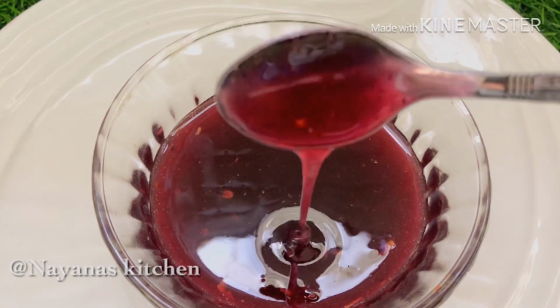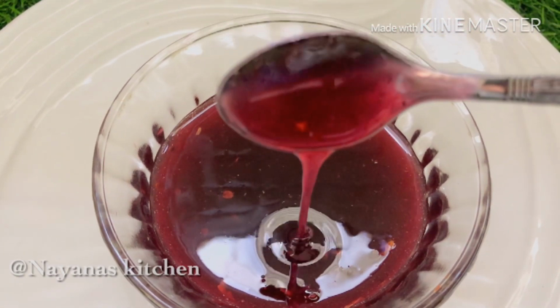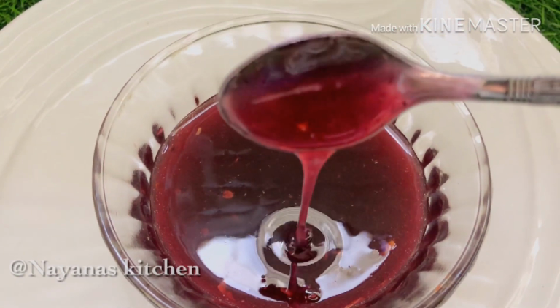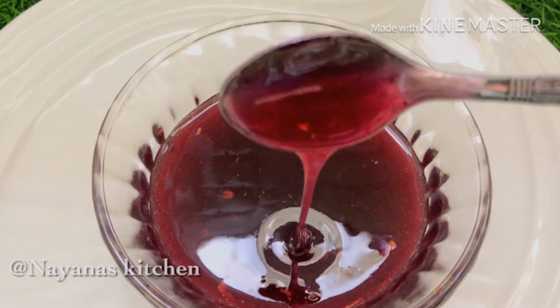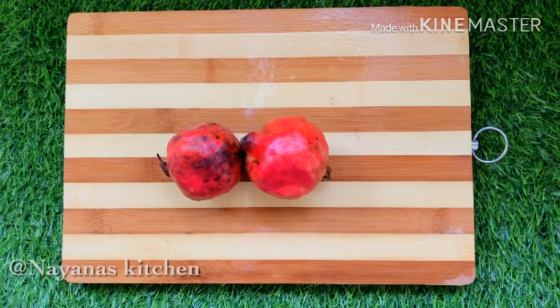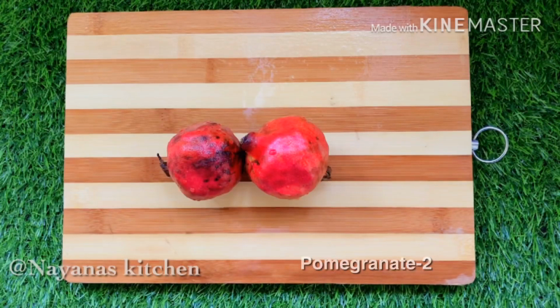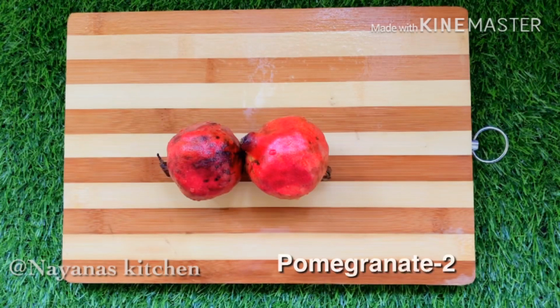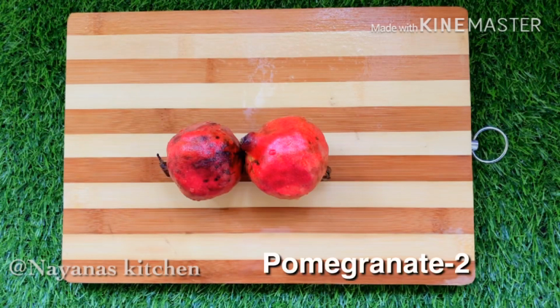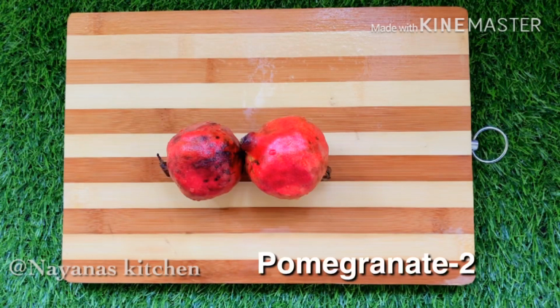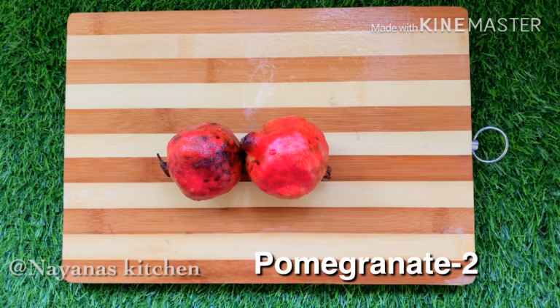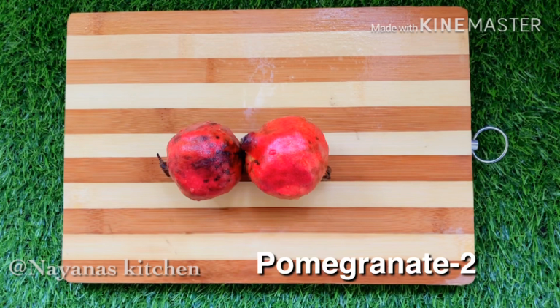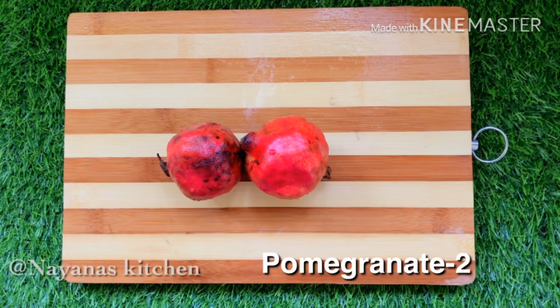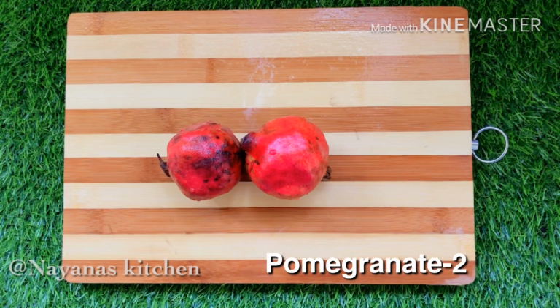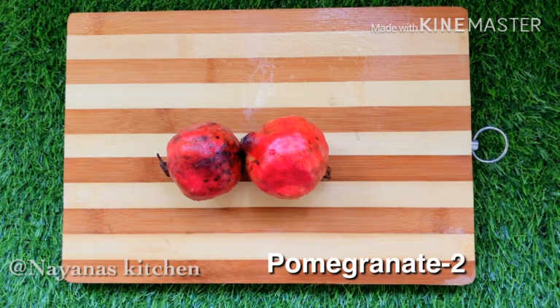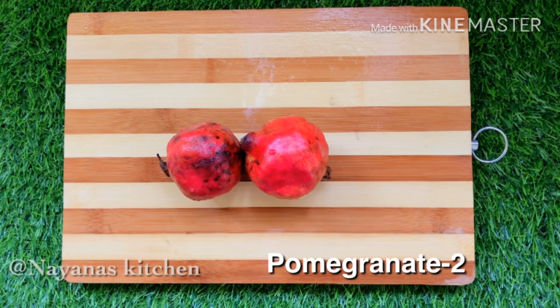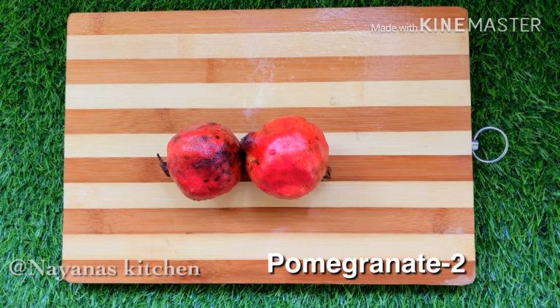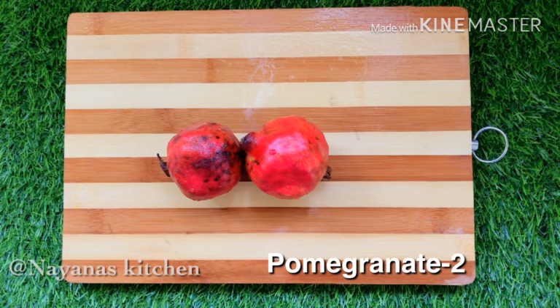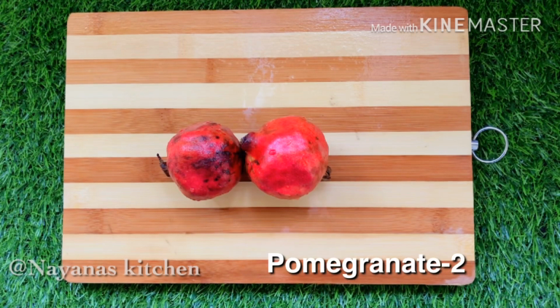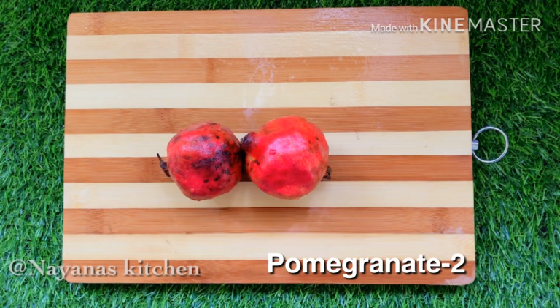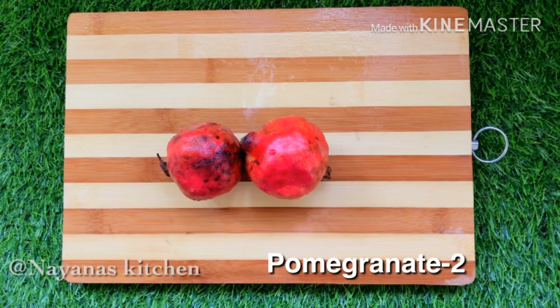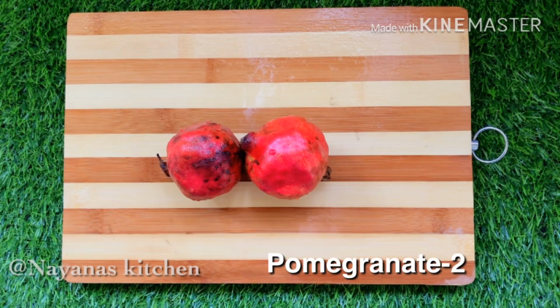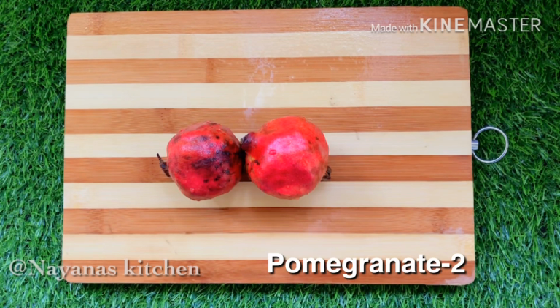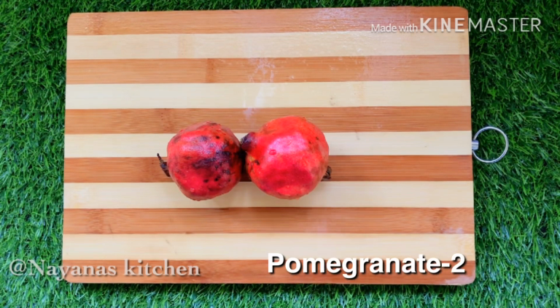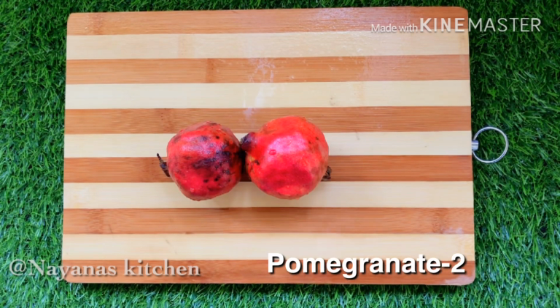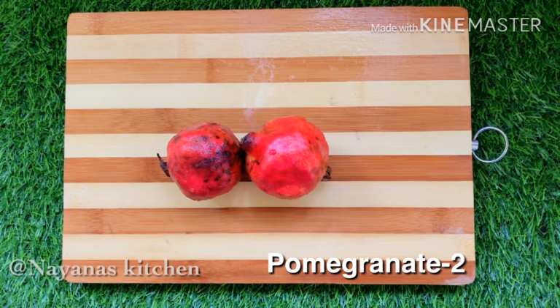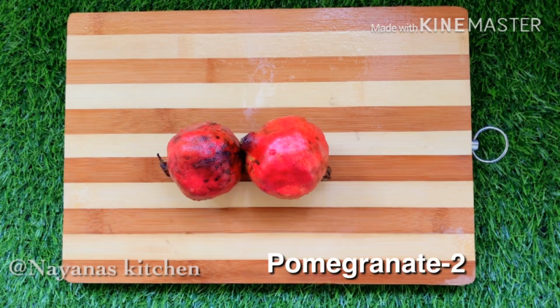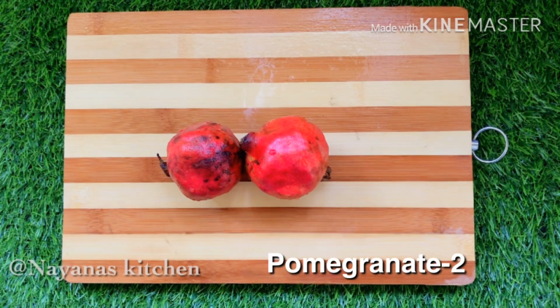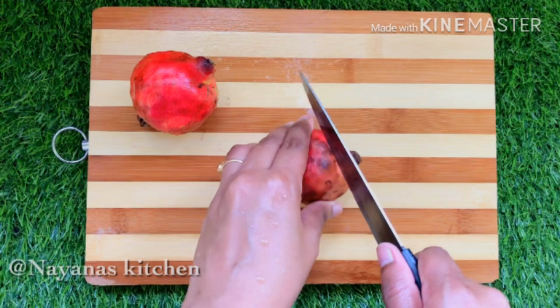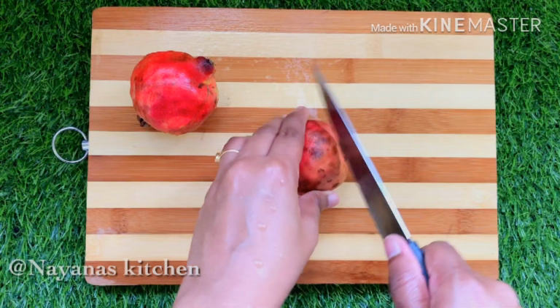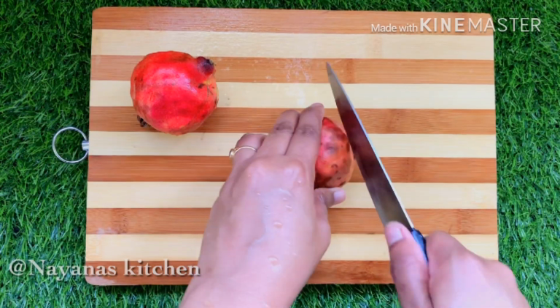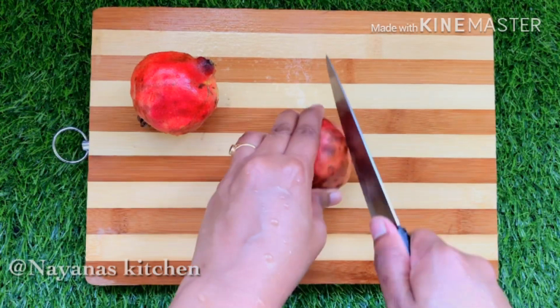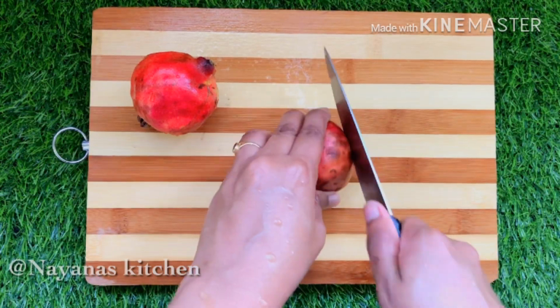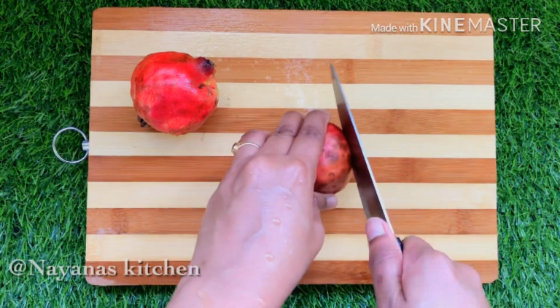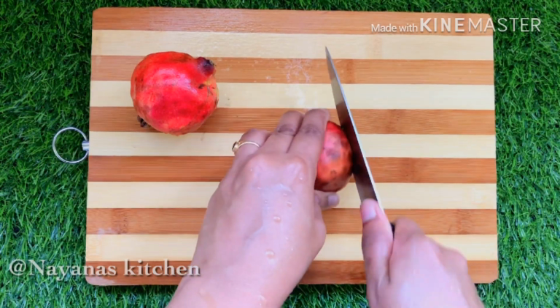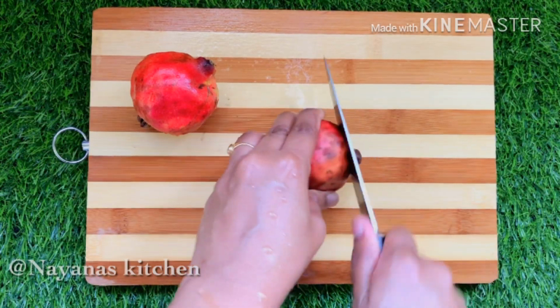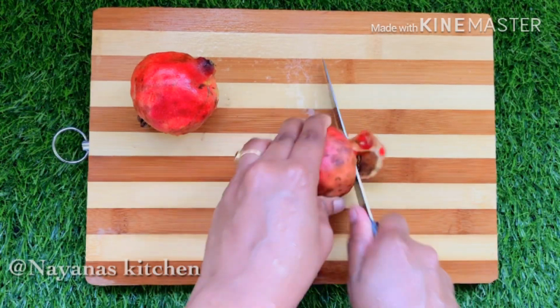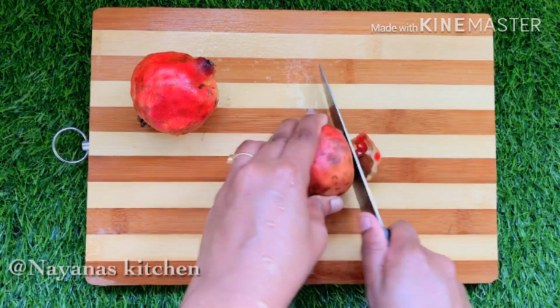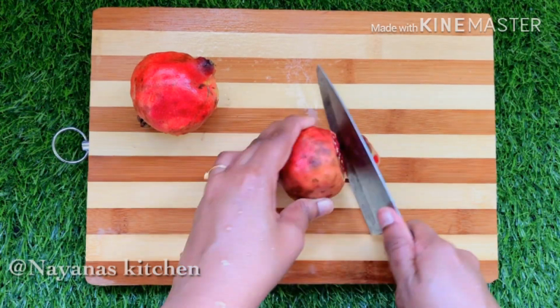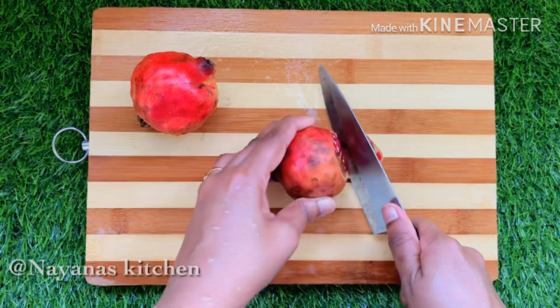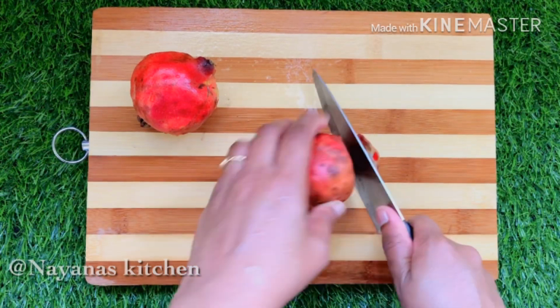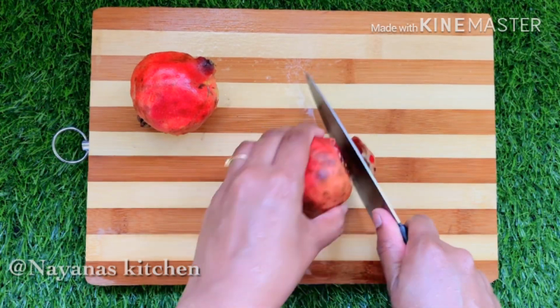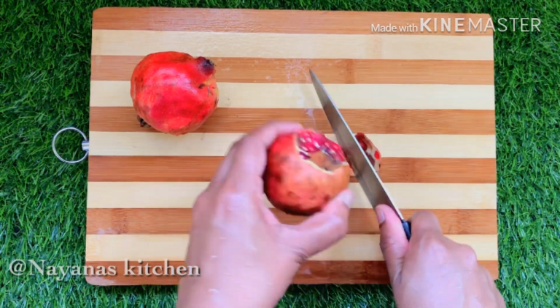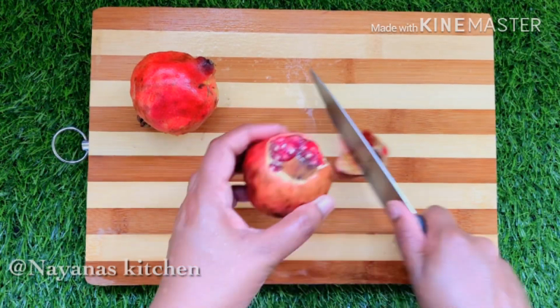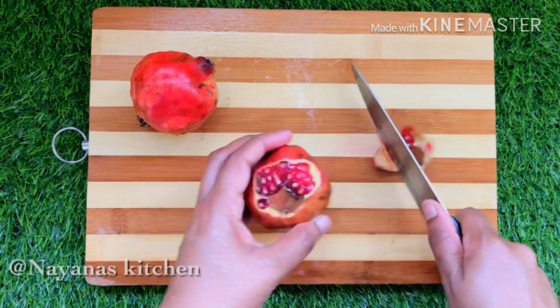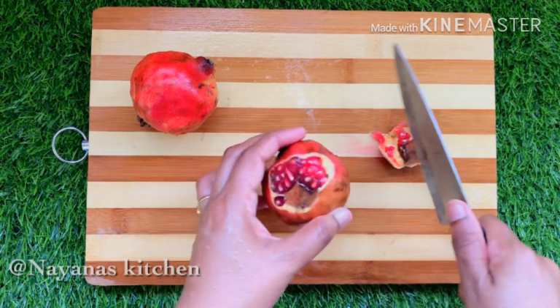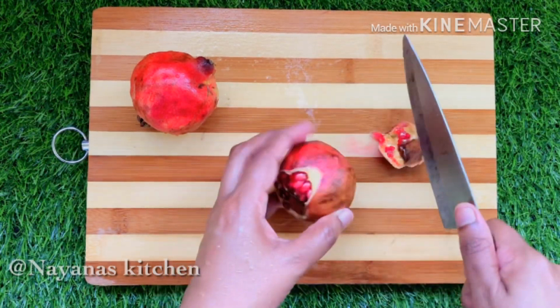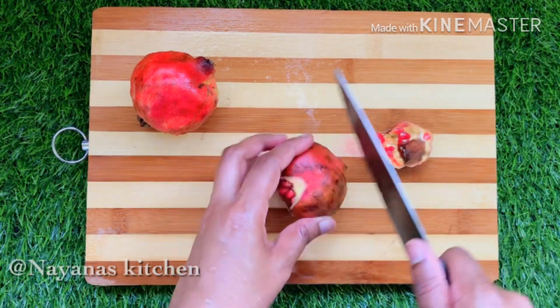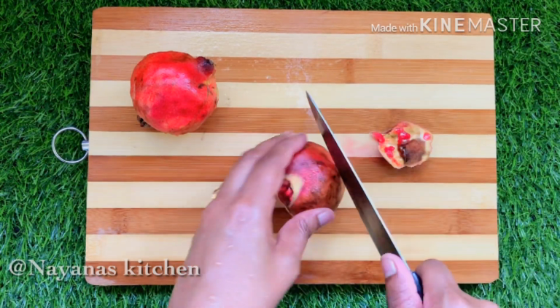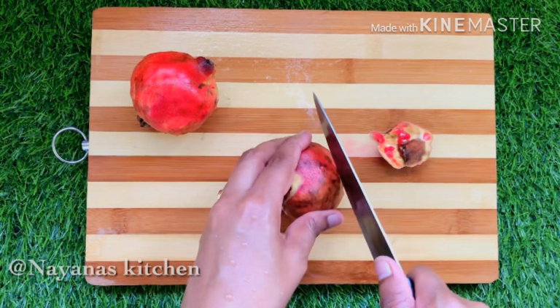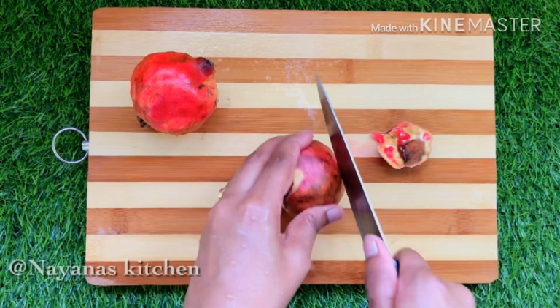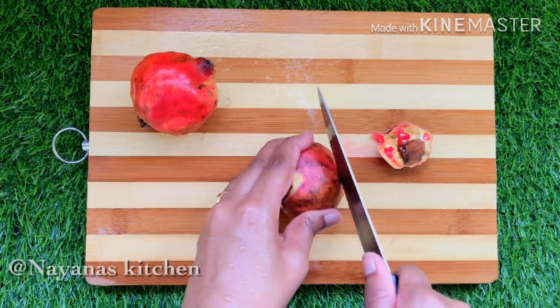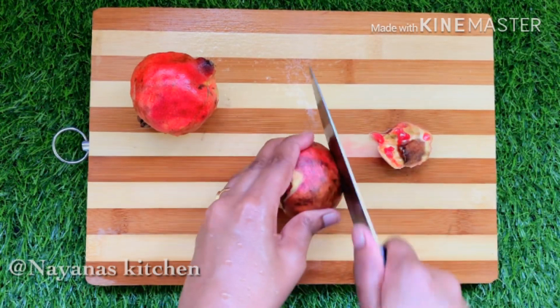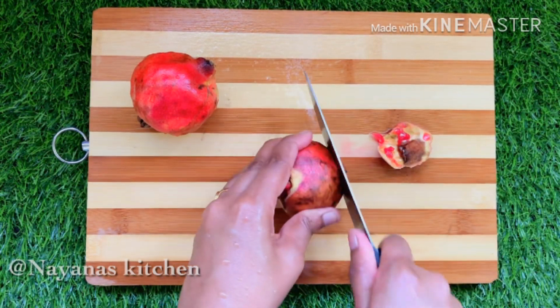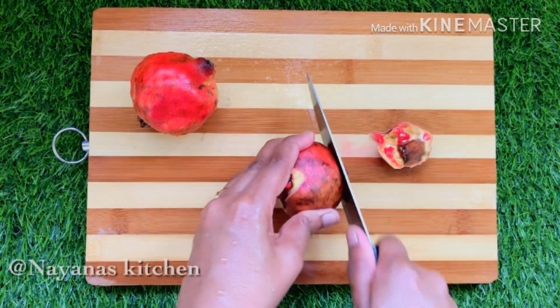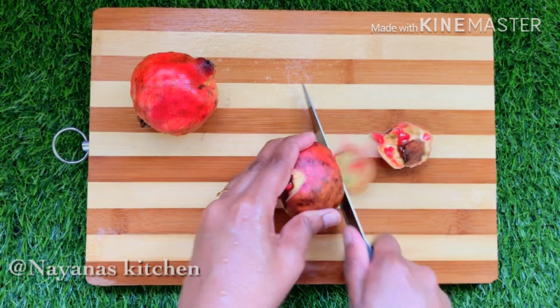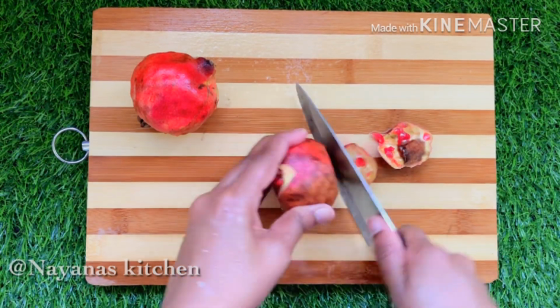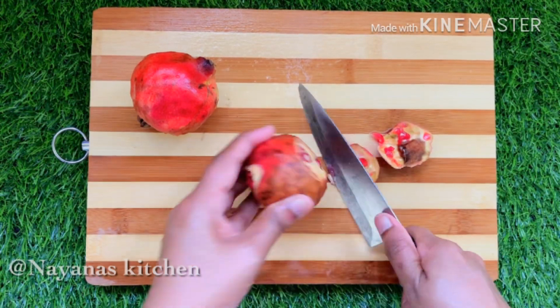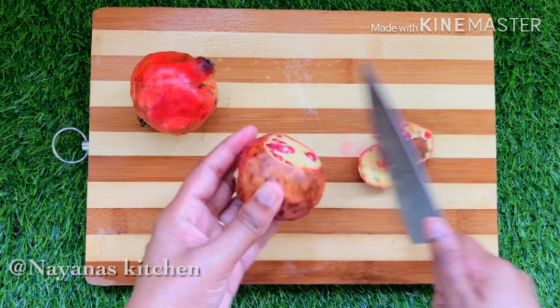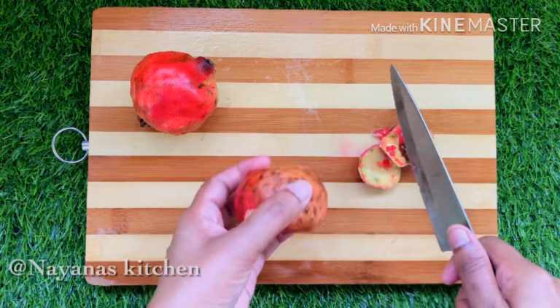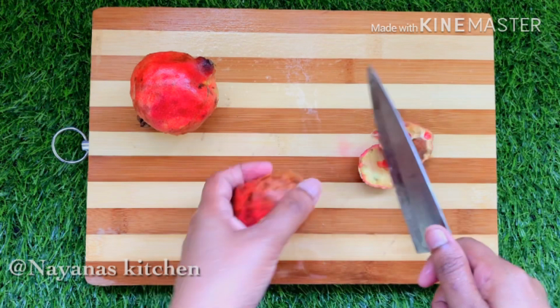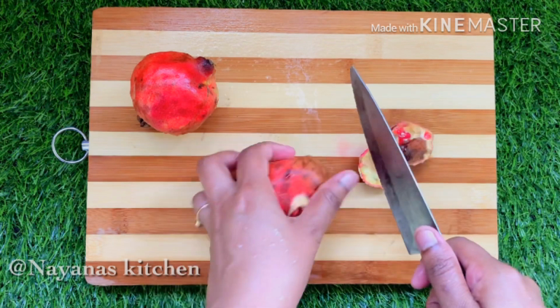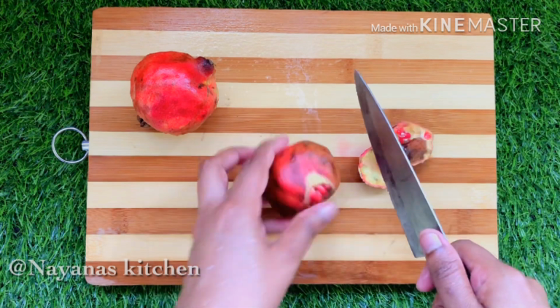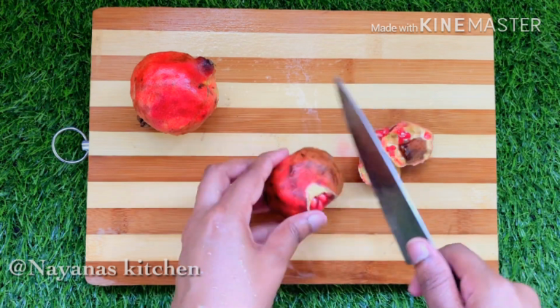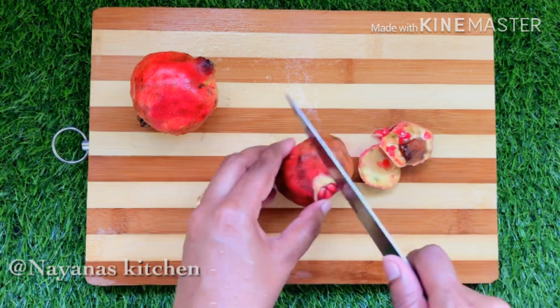Now, I have two pomegranates. I will cut them out.